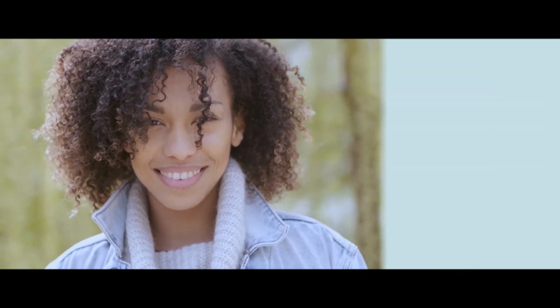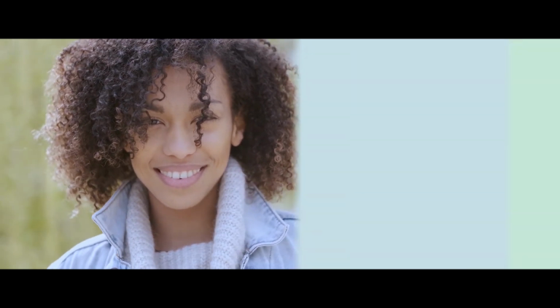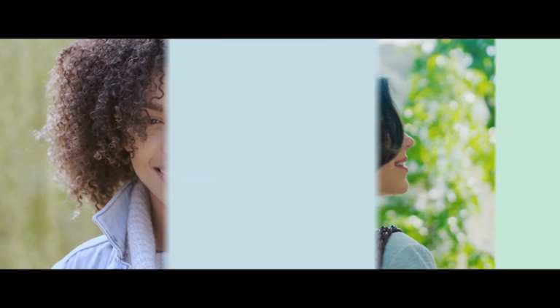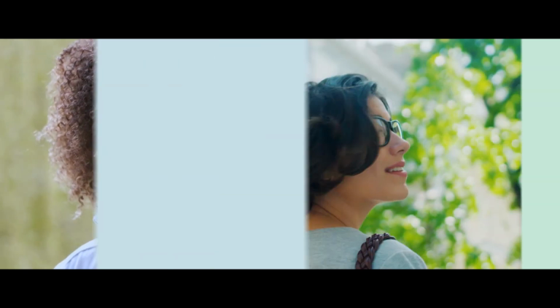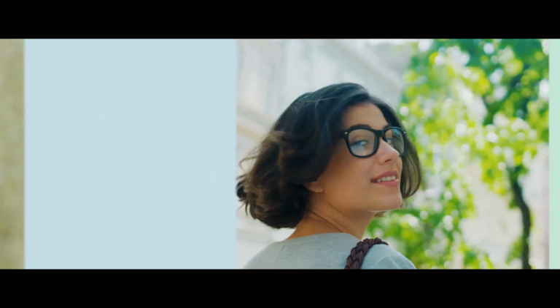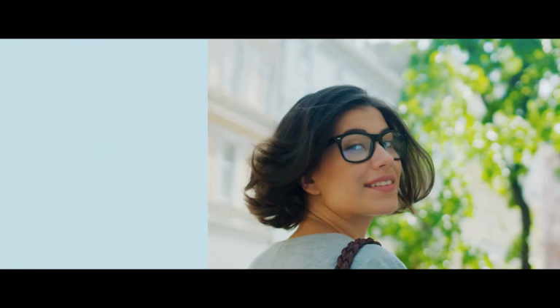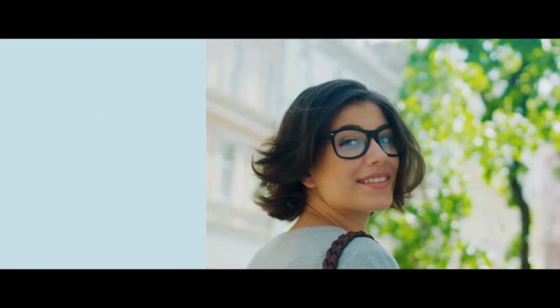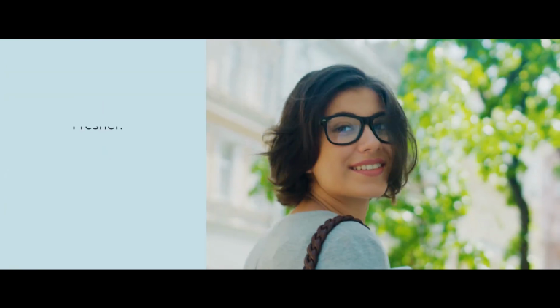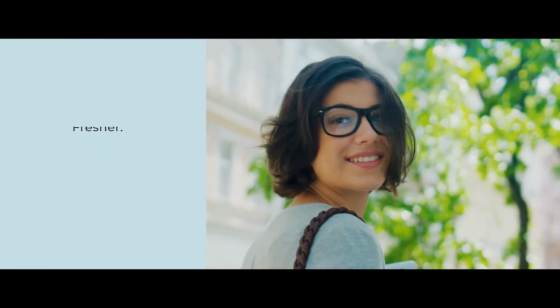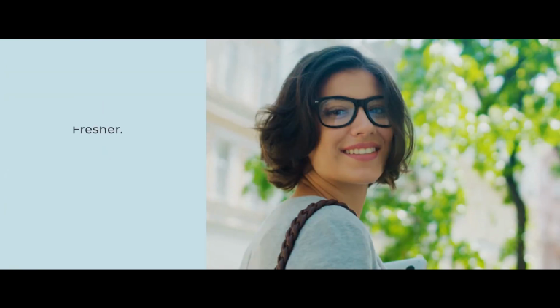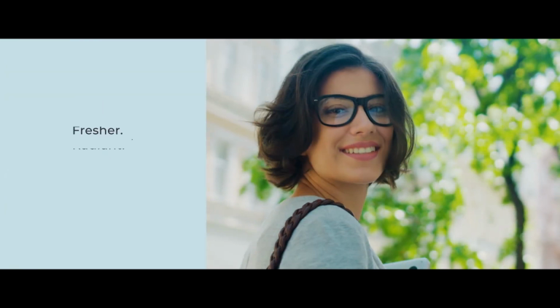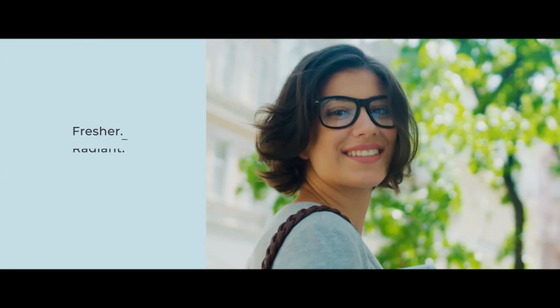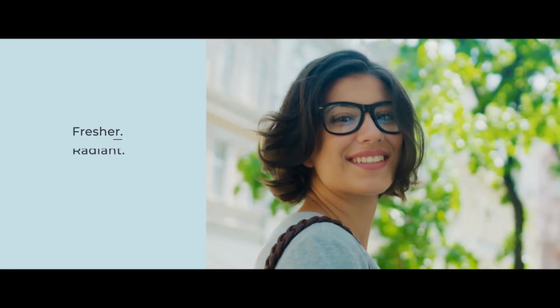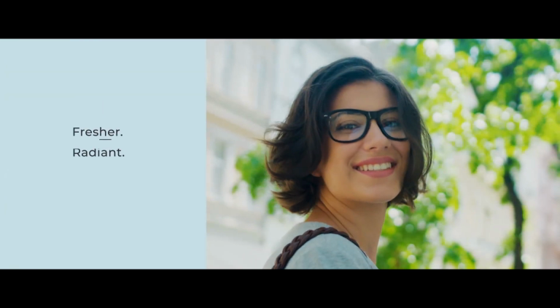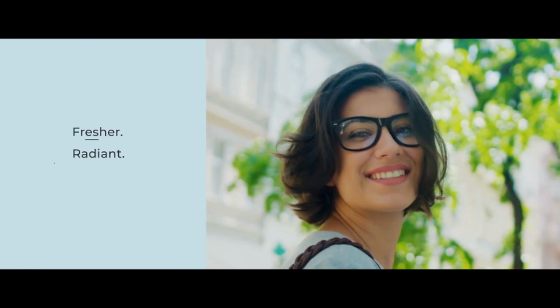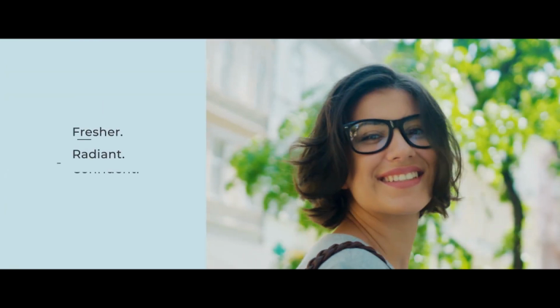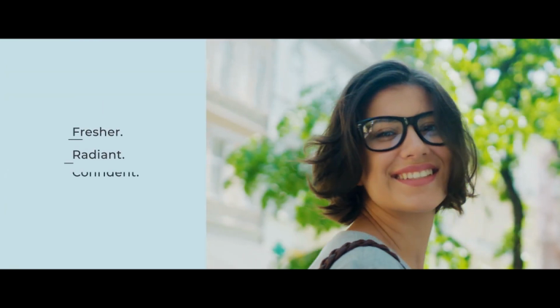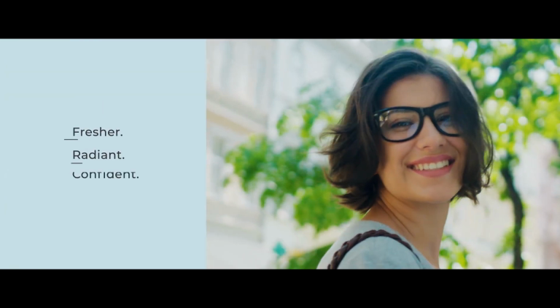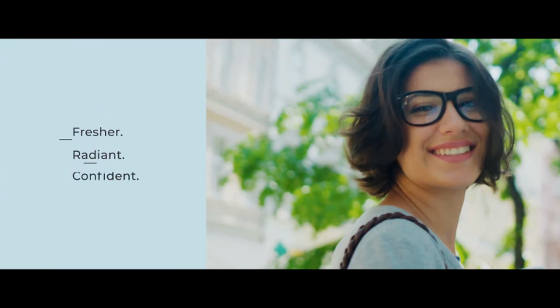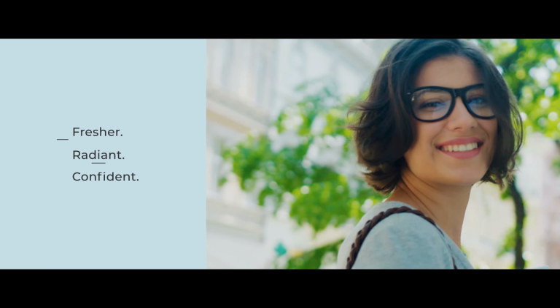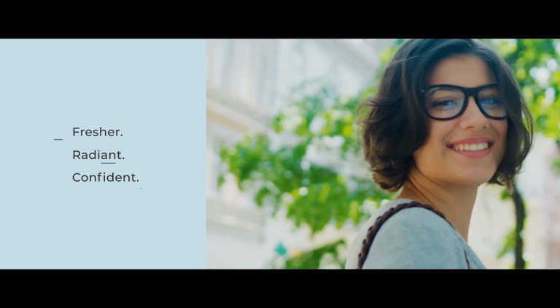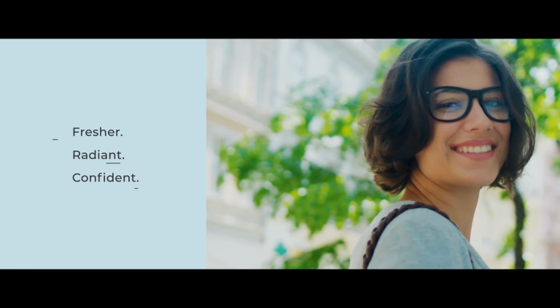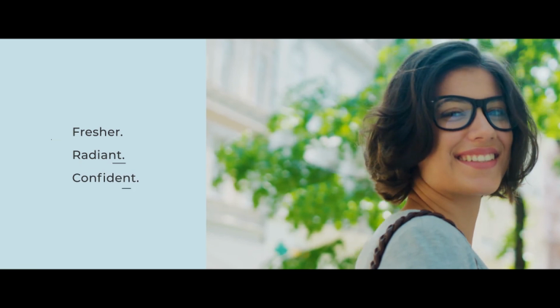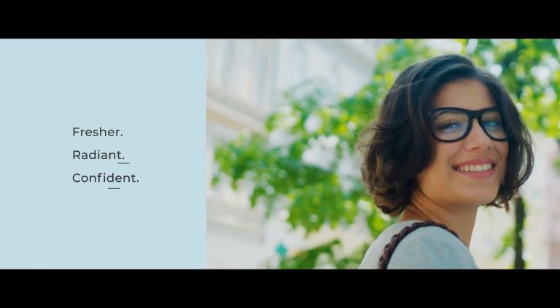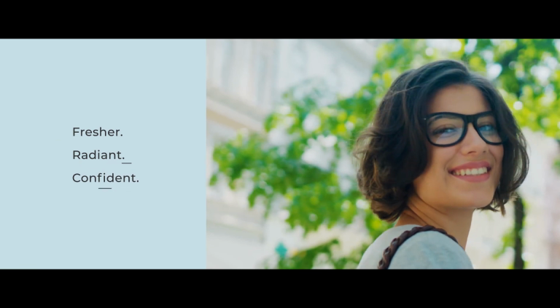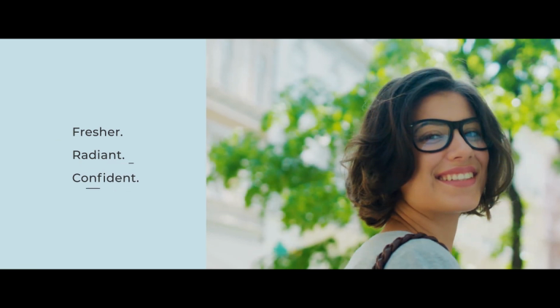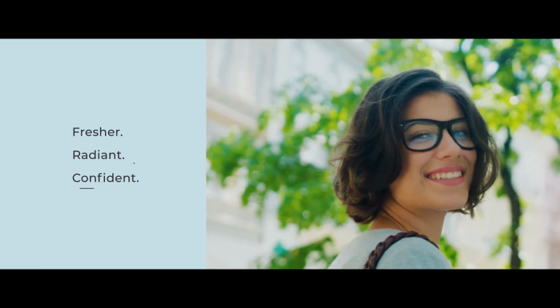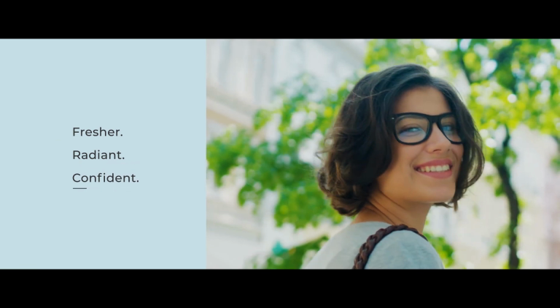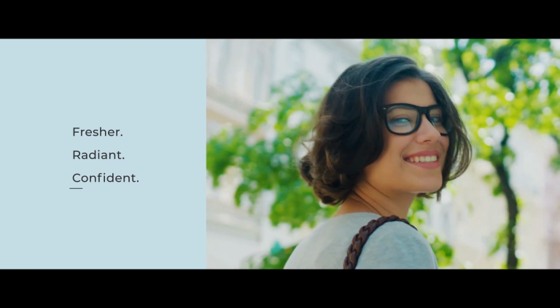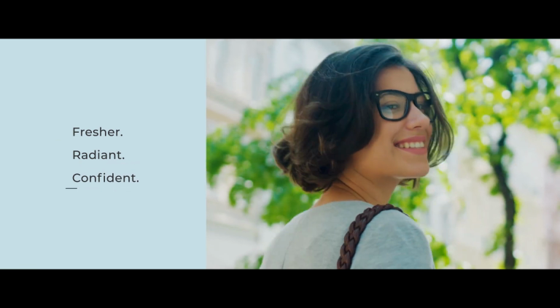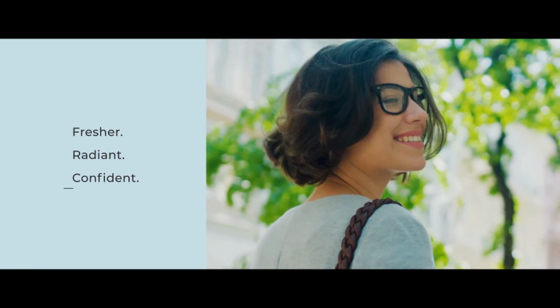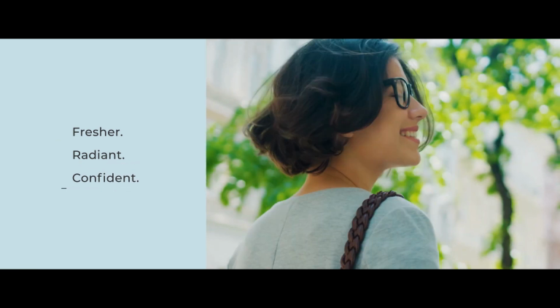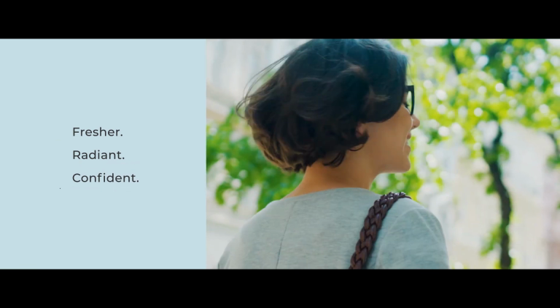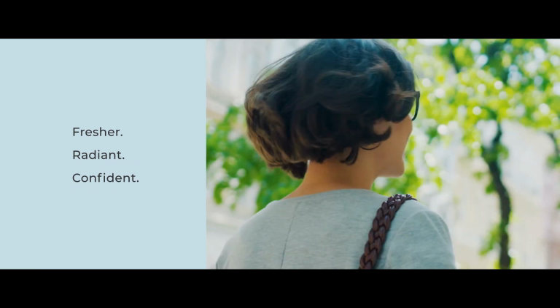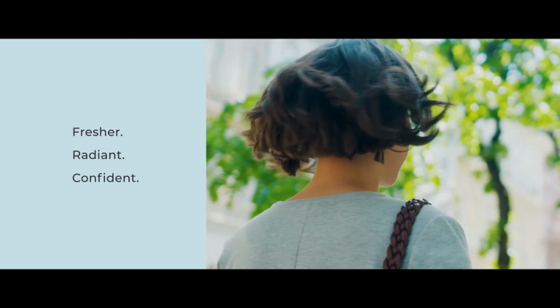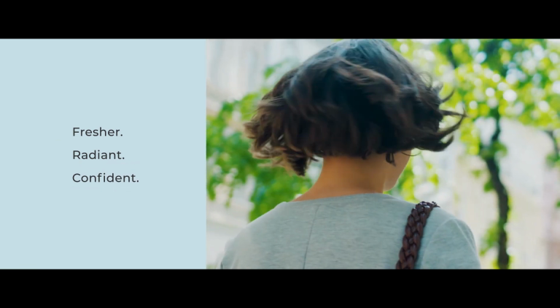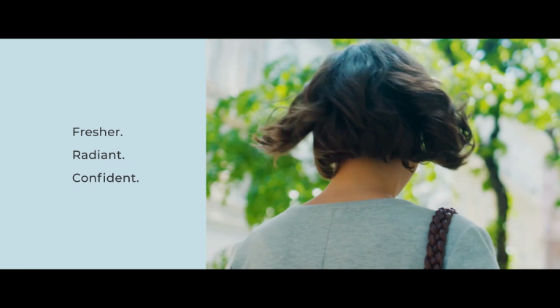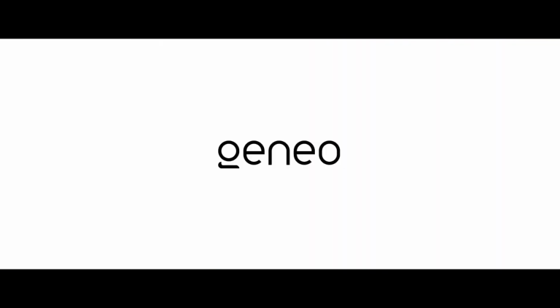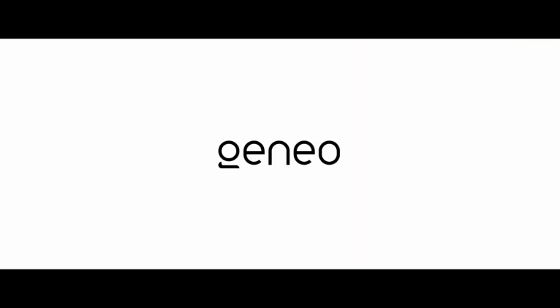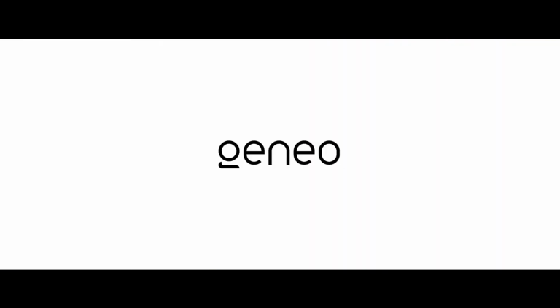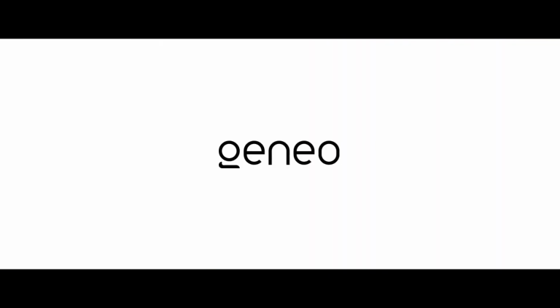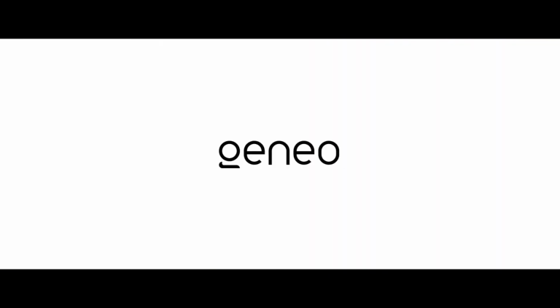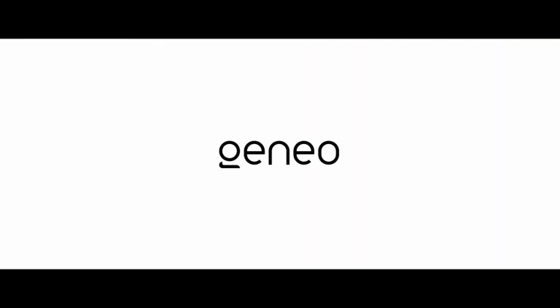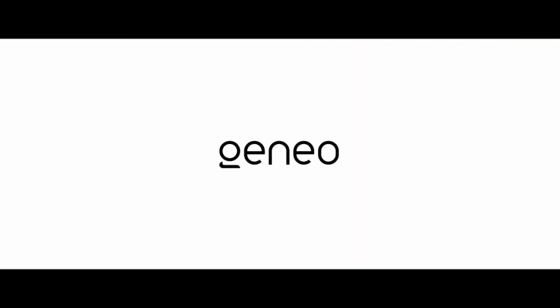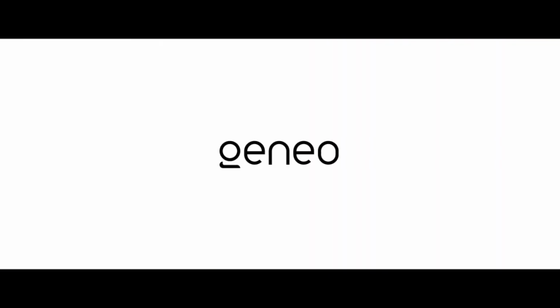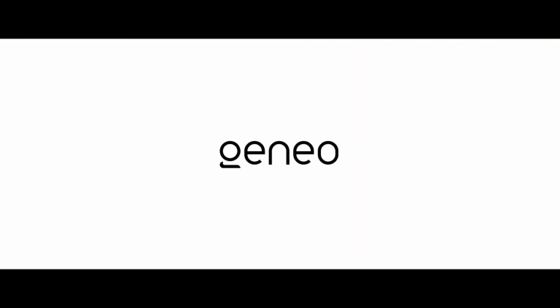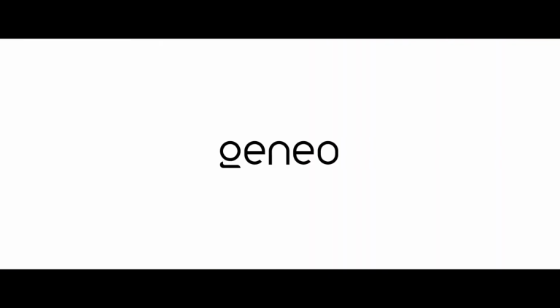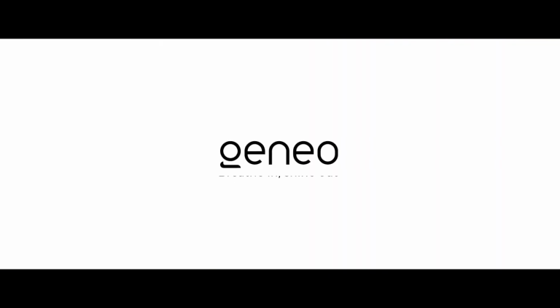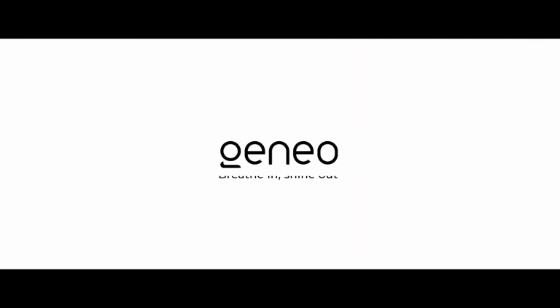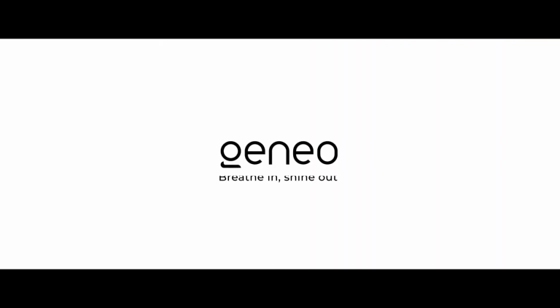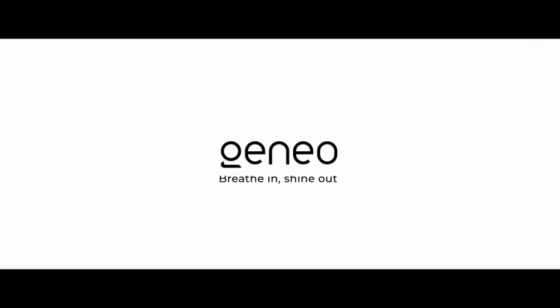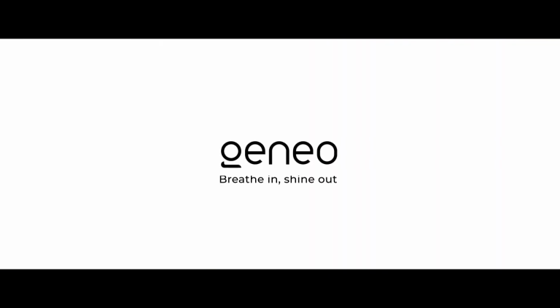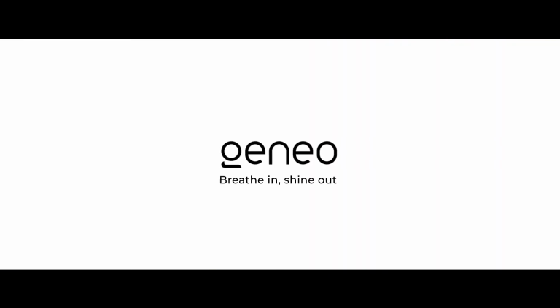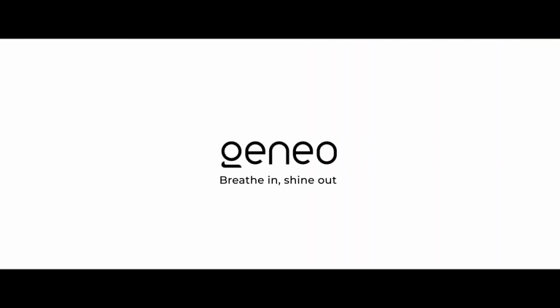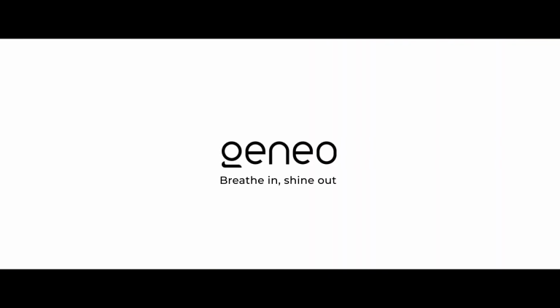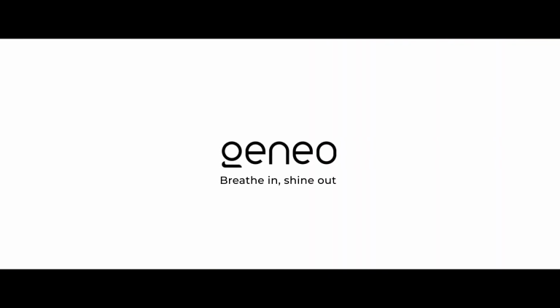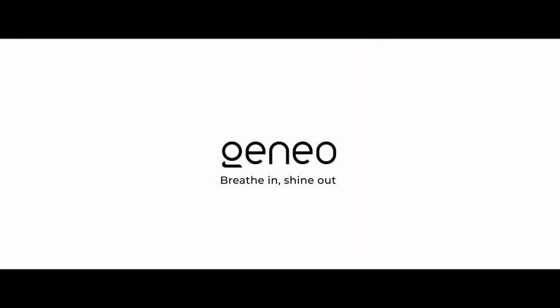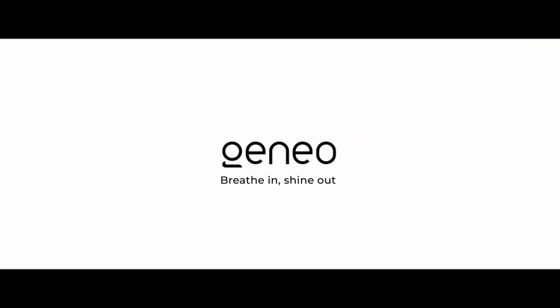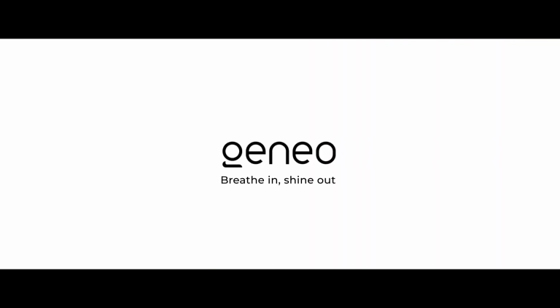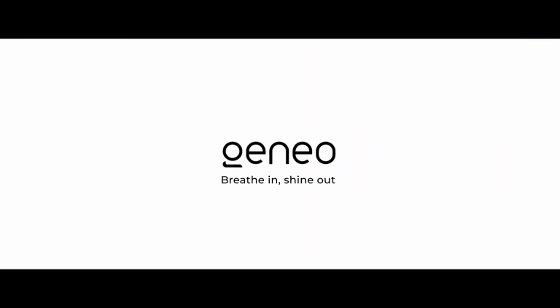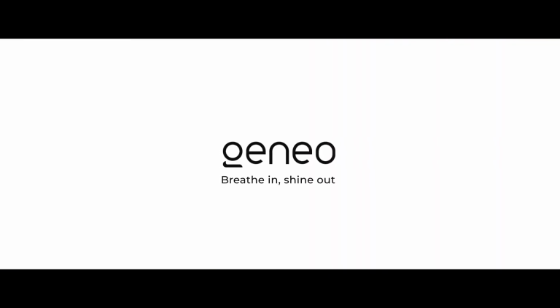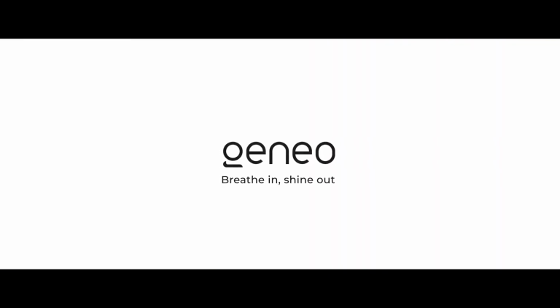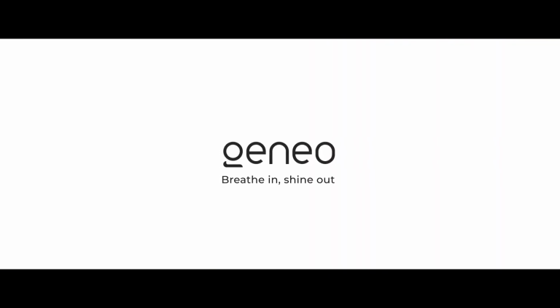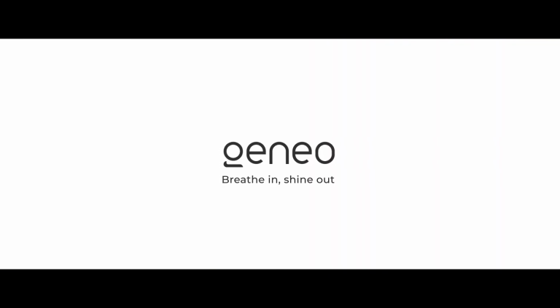Make it part of your beauty routine. You deserve it. Jeneo. Breathe in, shine out.